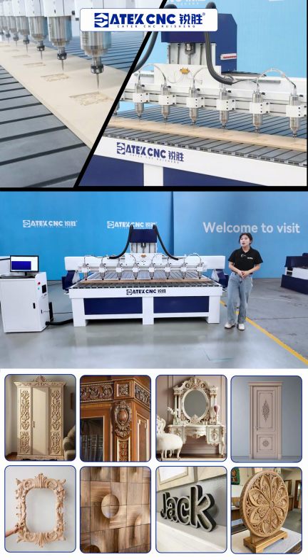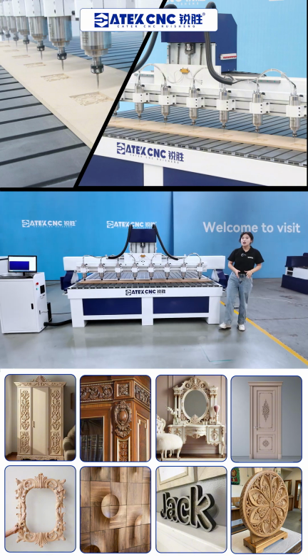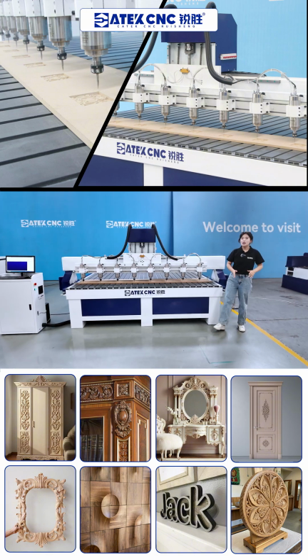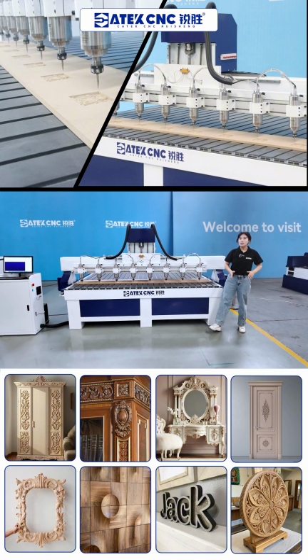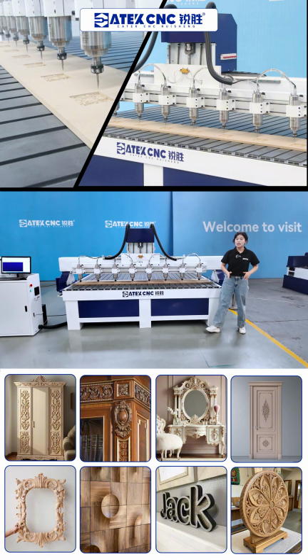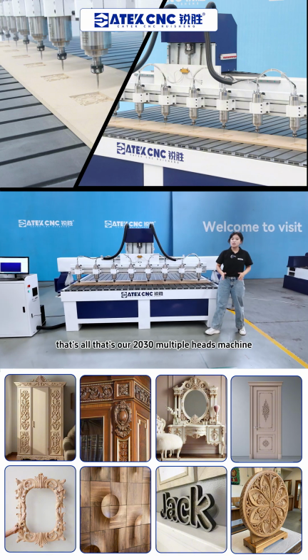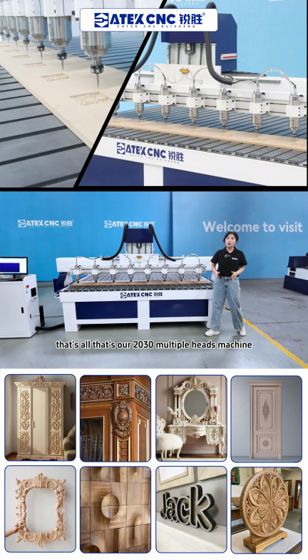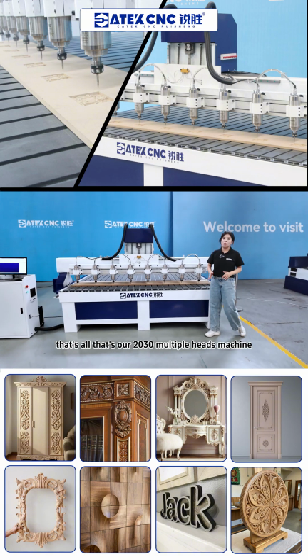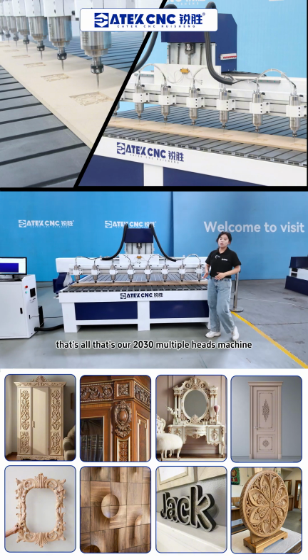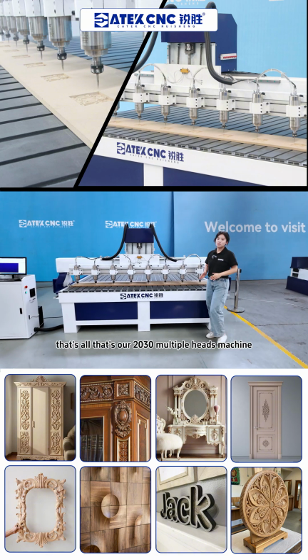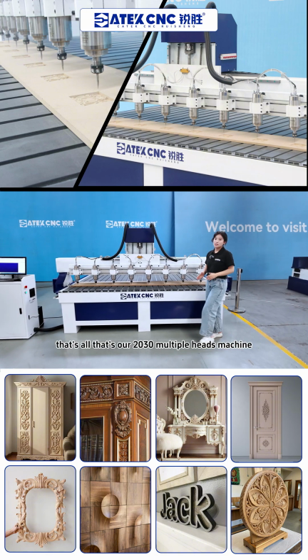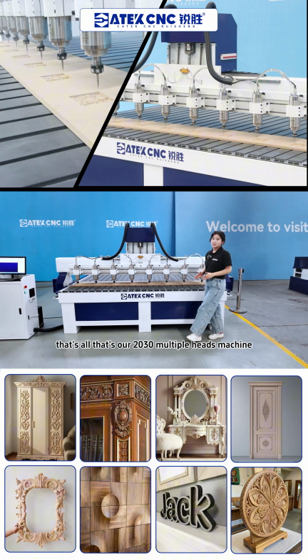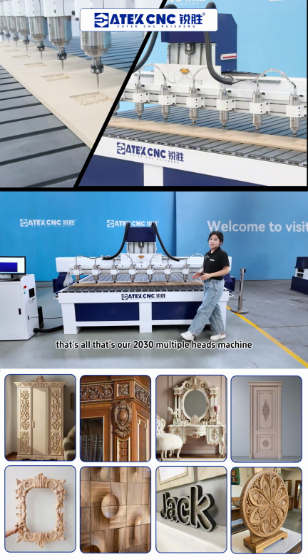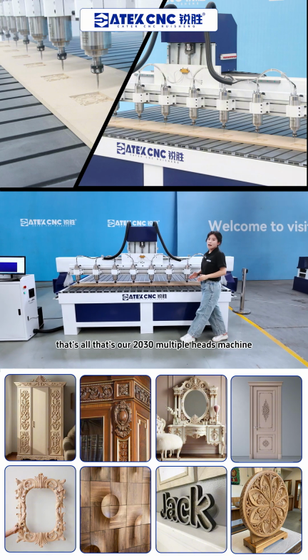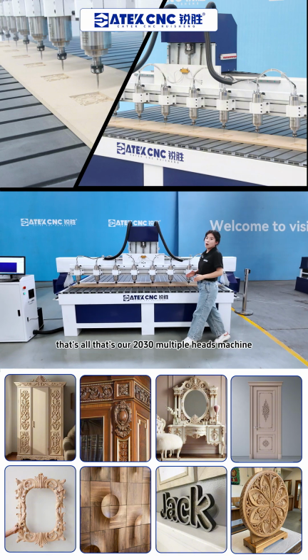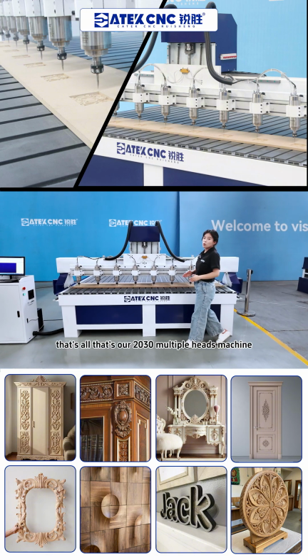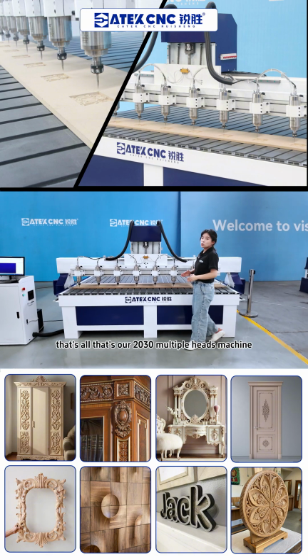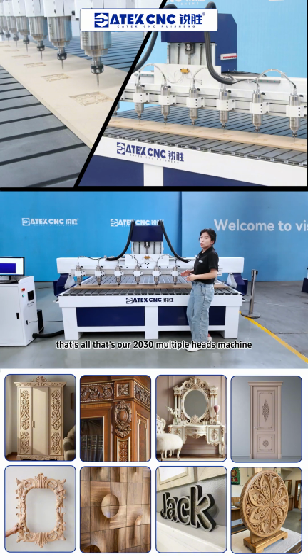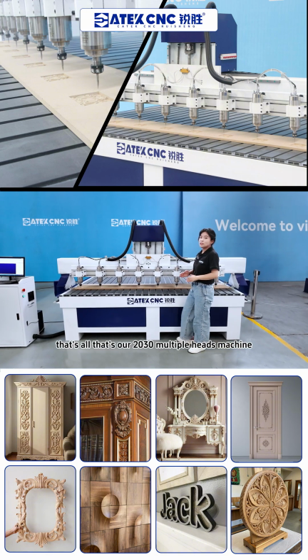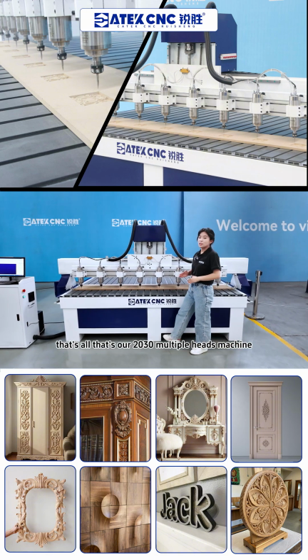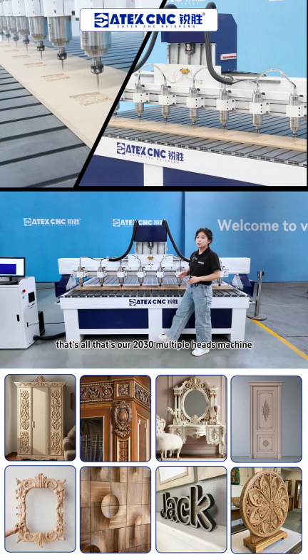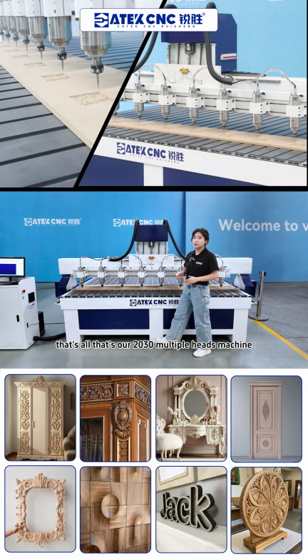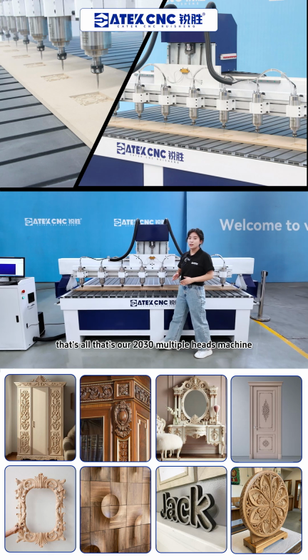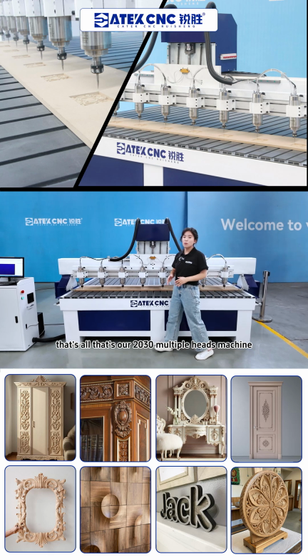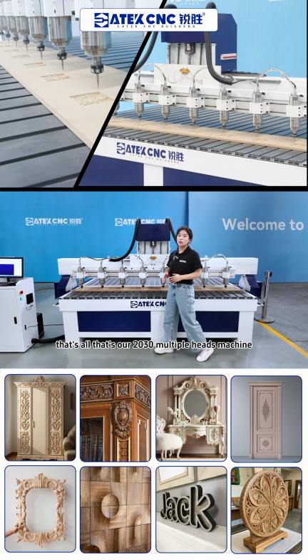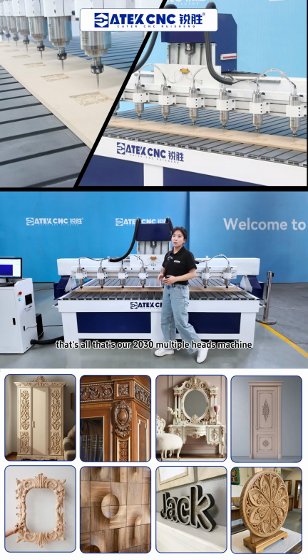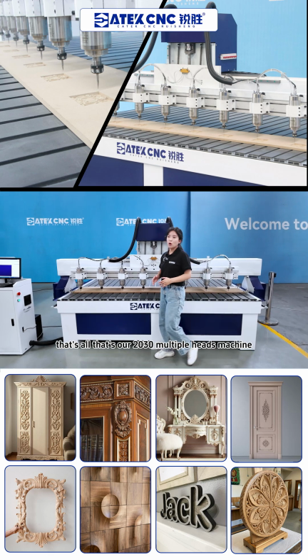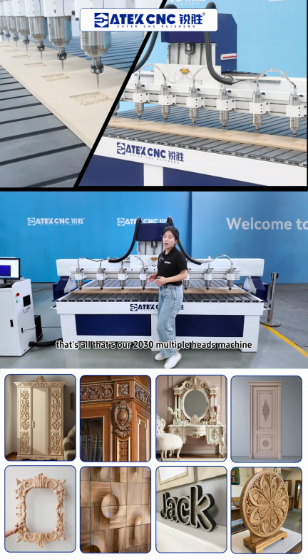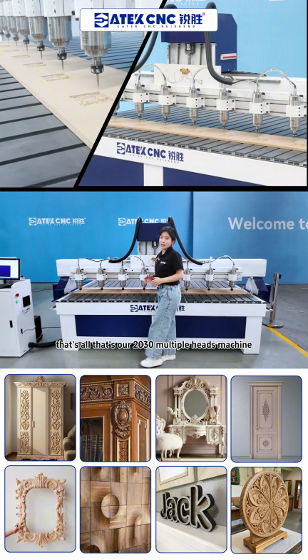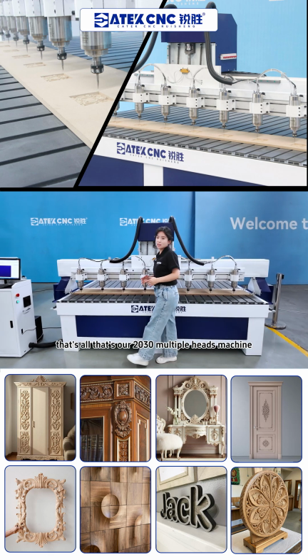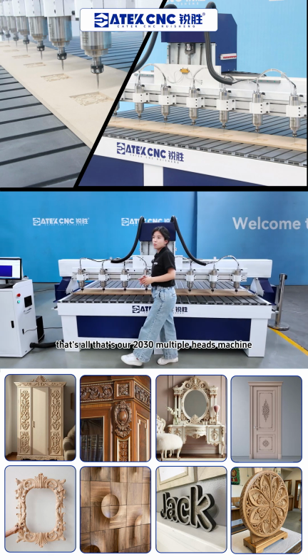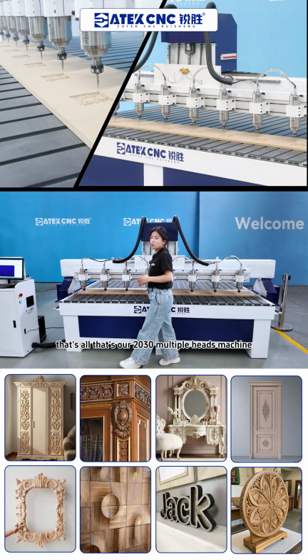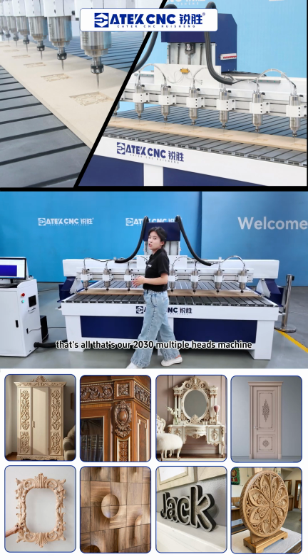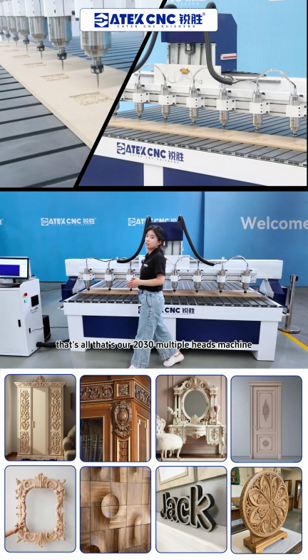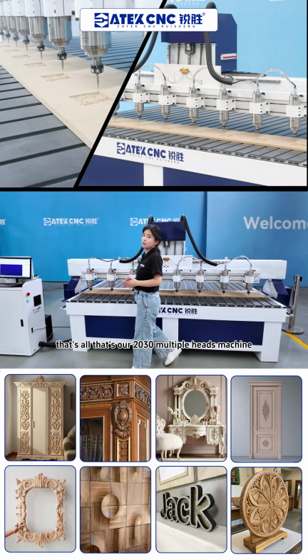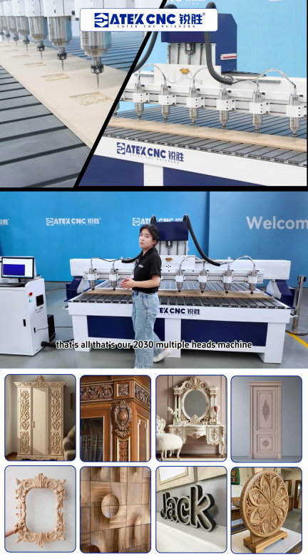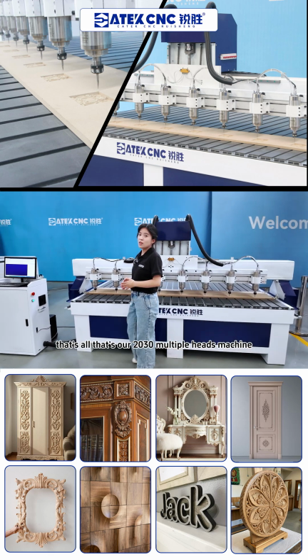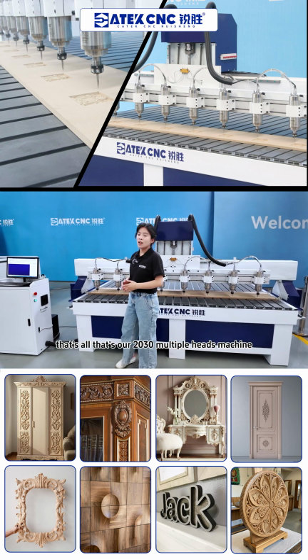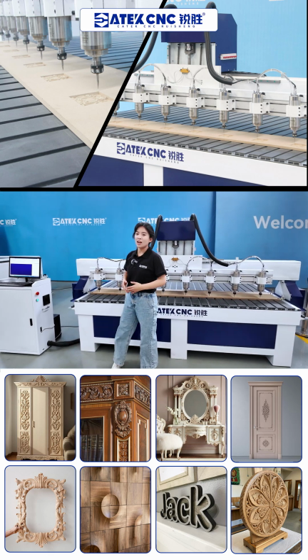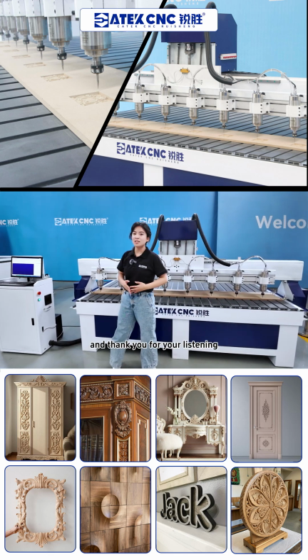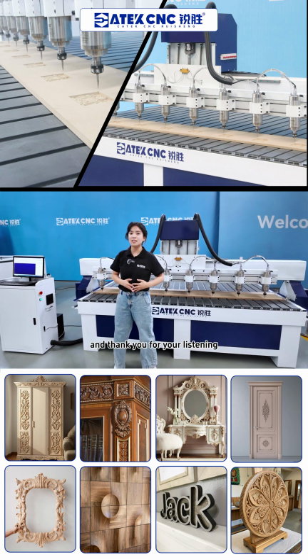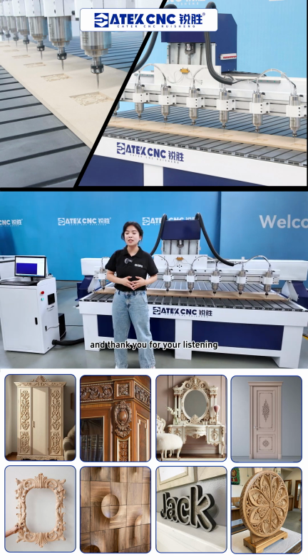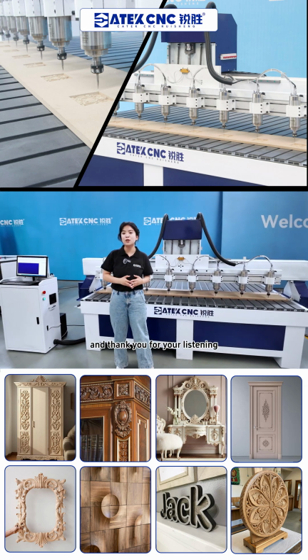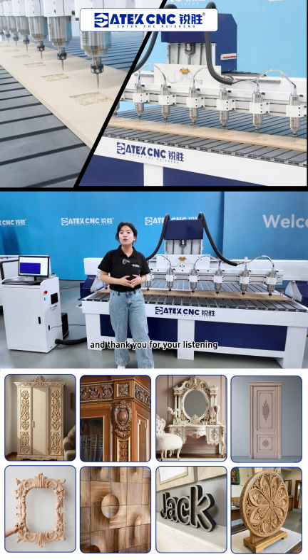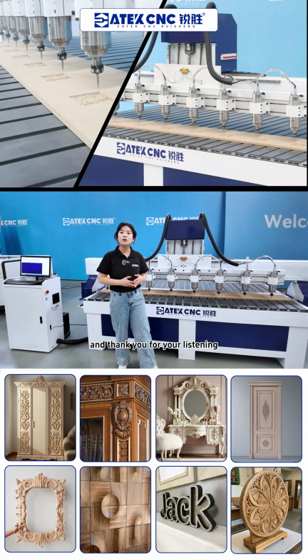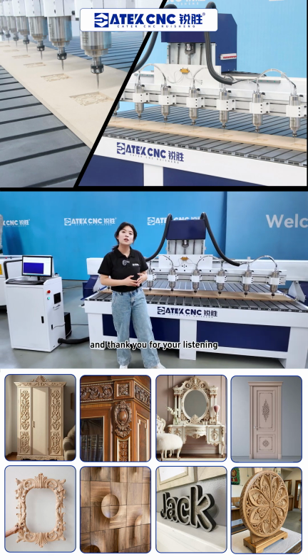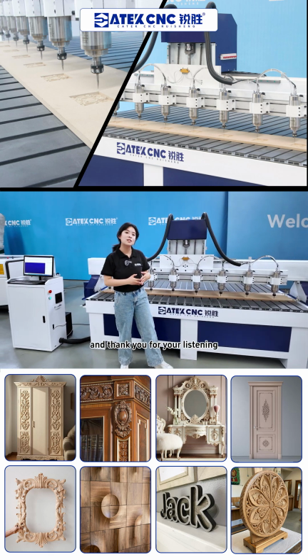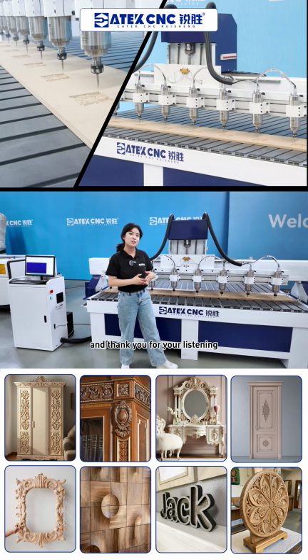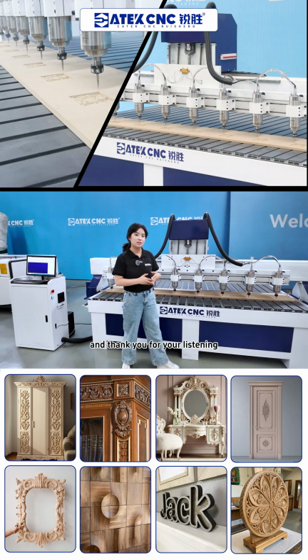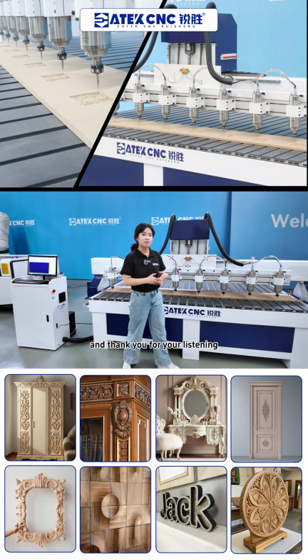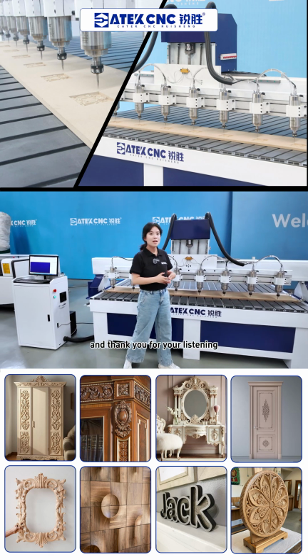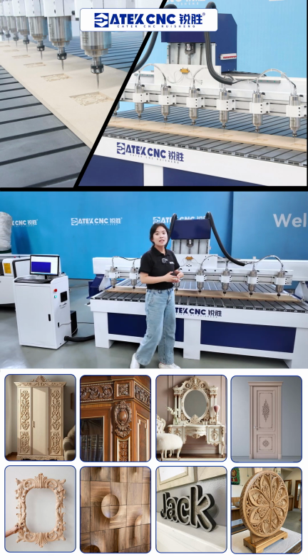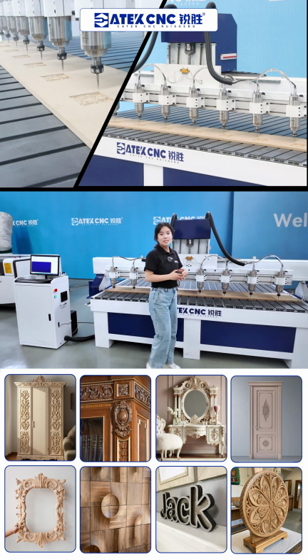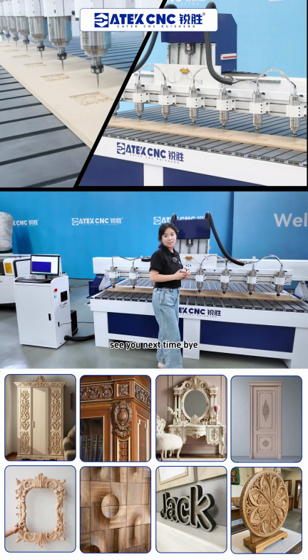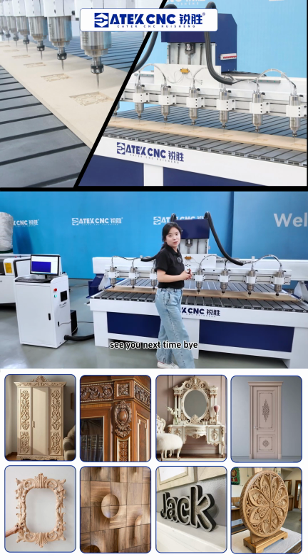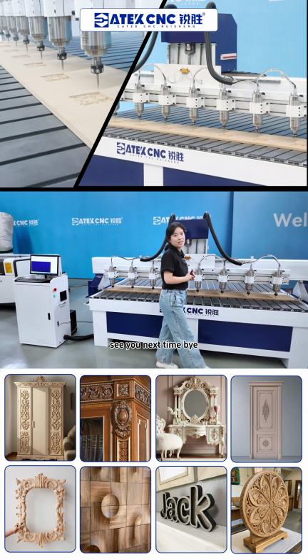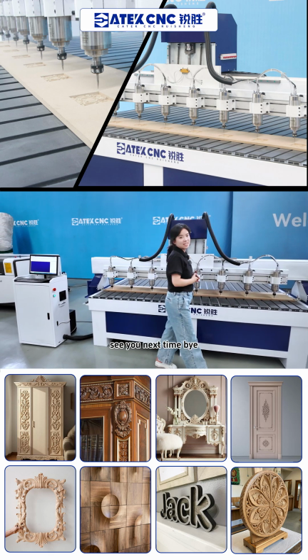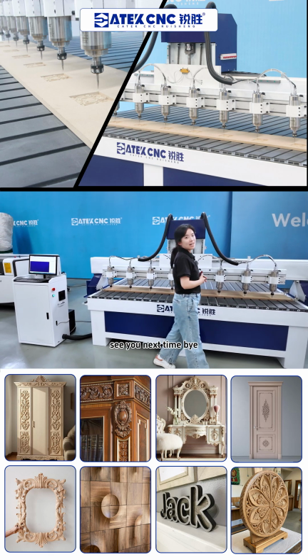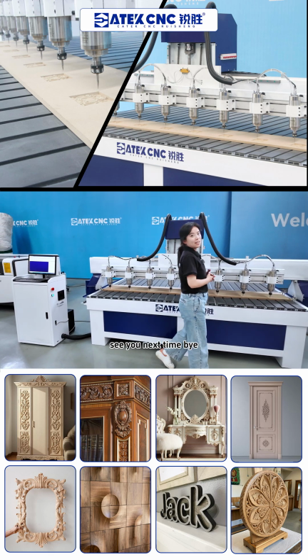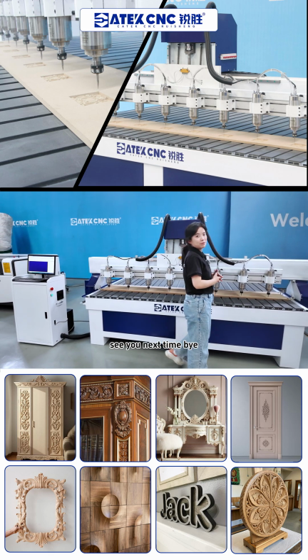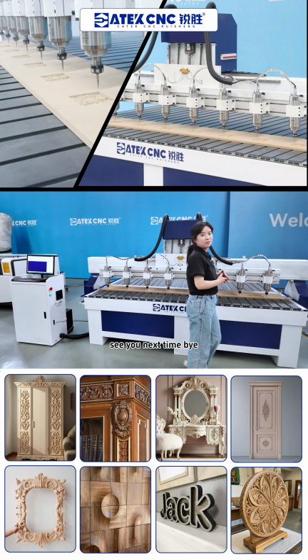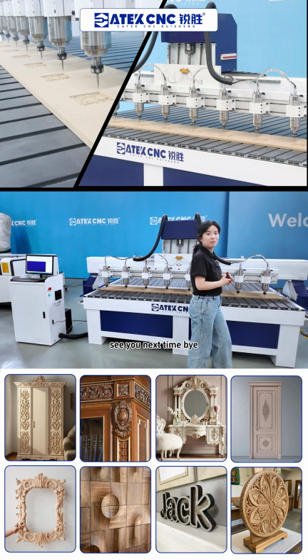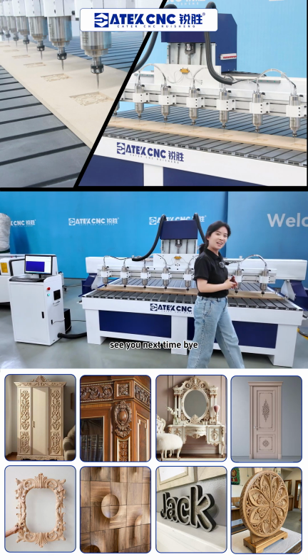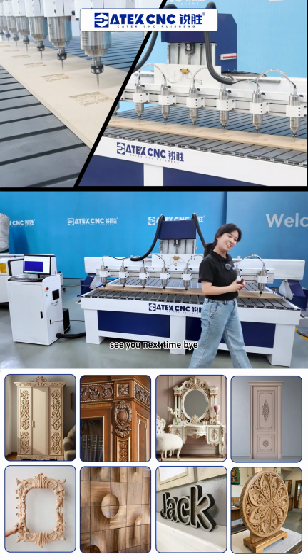That's all. That's our 2030 multiple-head machine. Thank you for listening — see you next time. Bye.